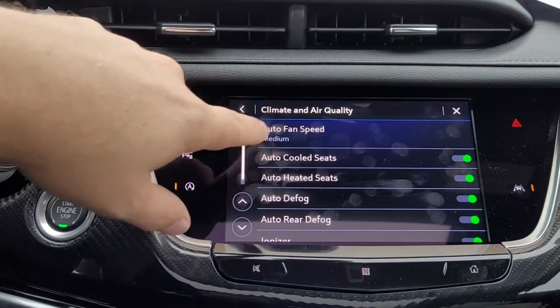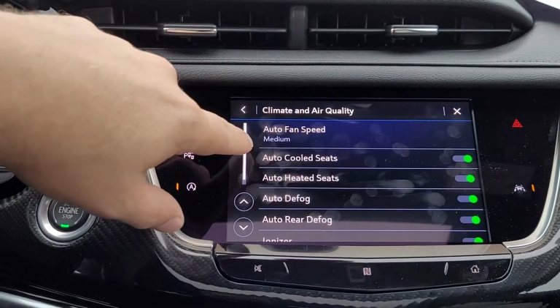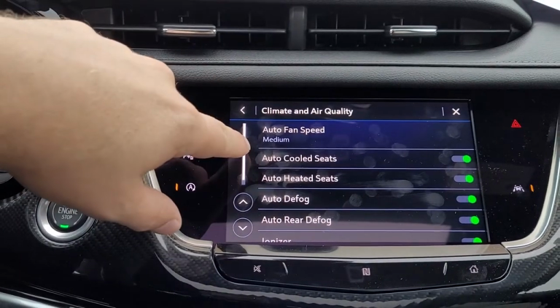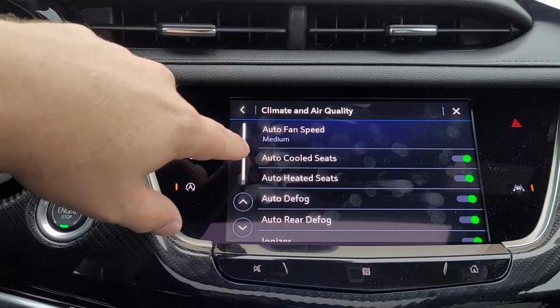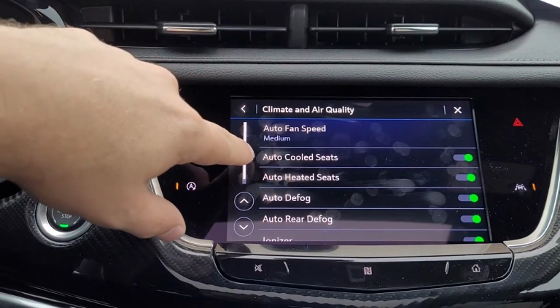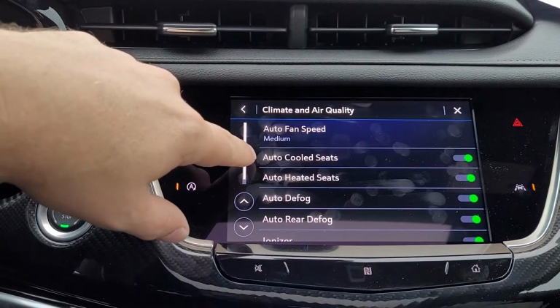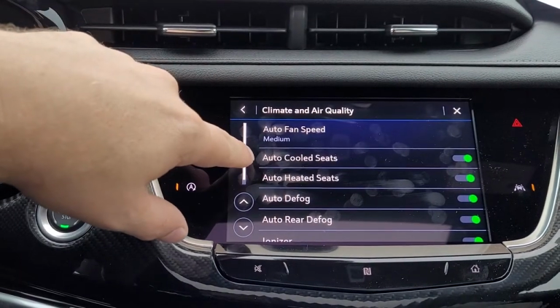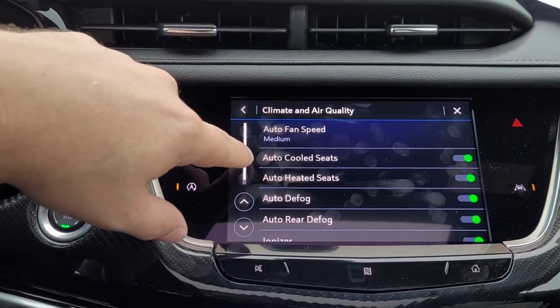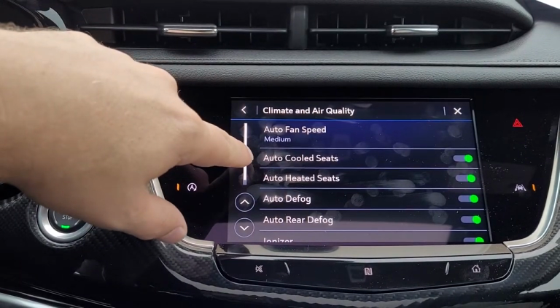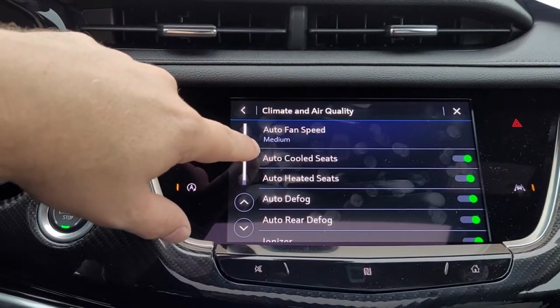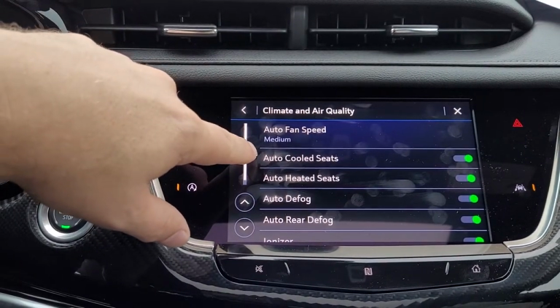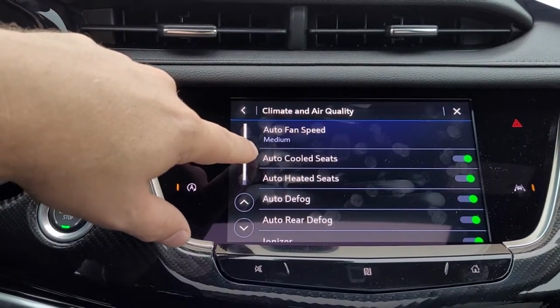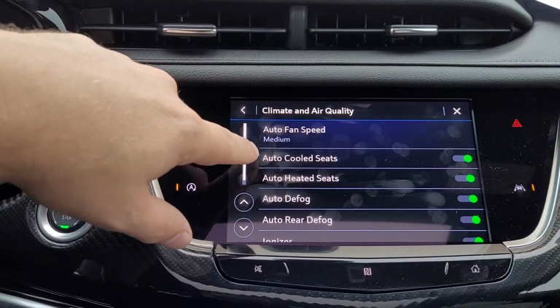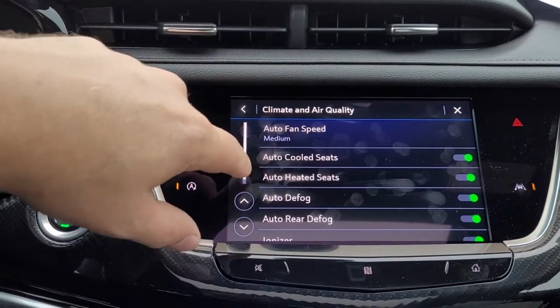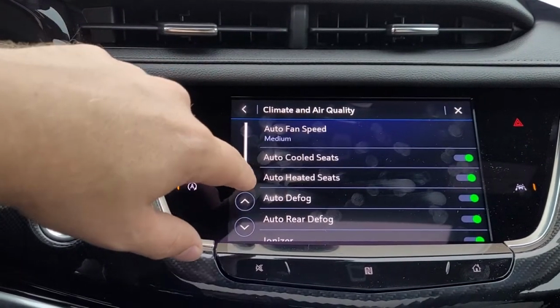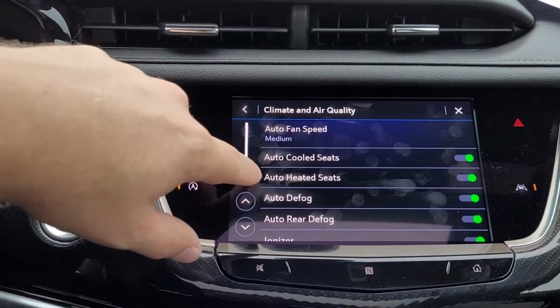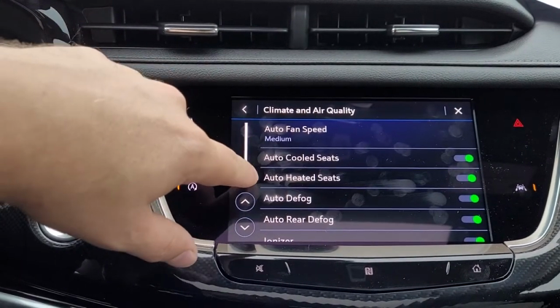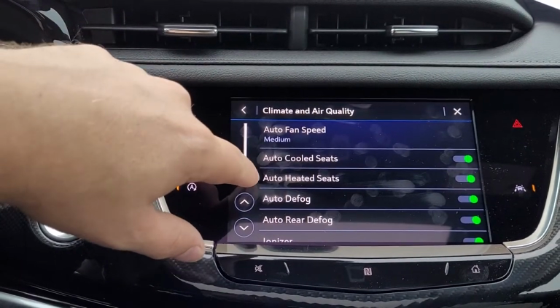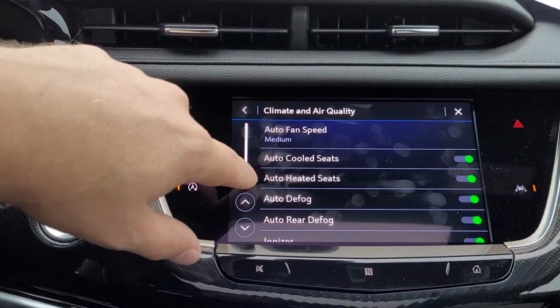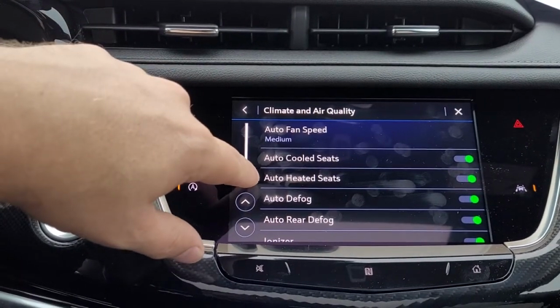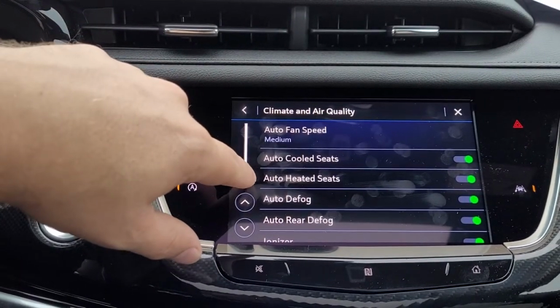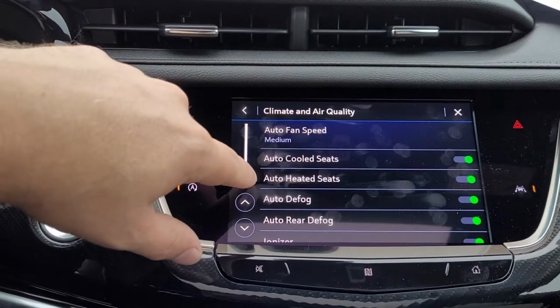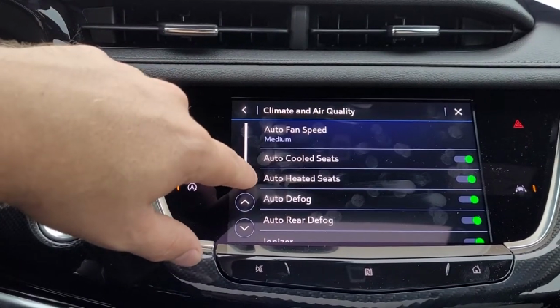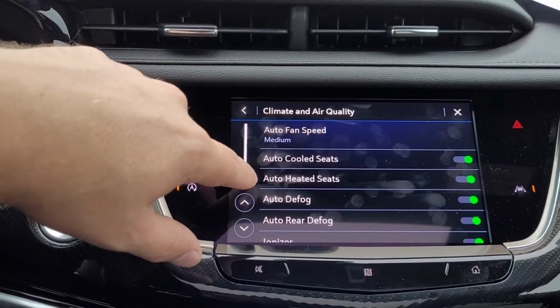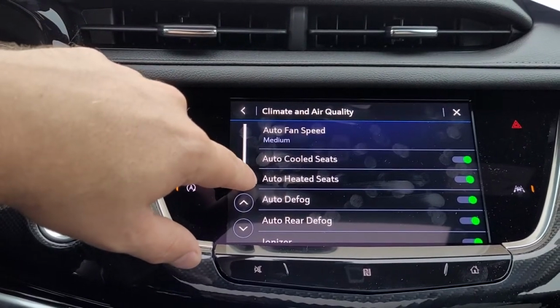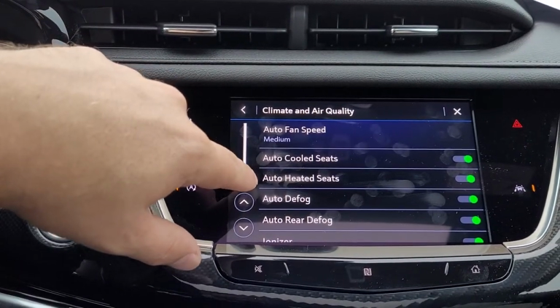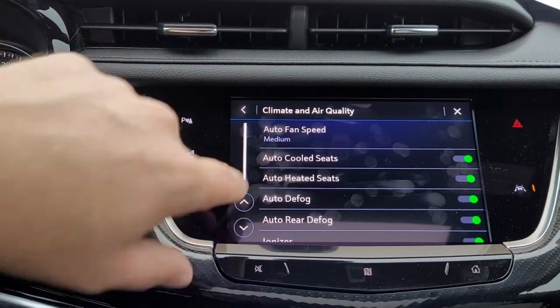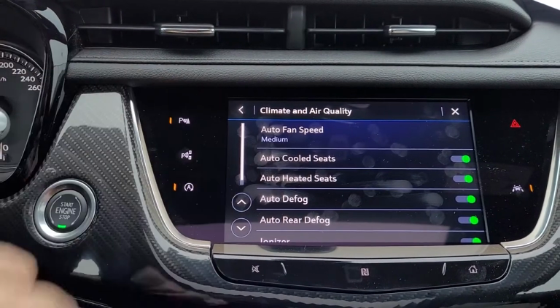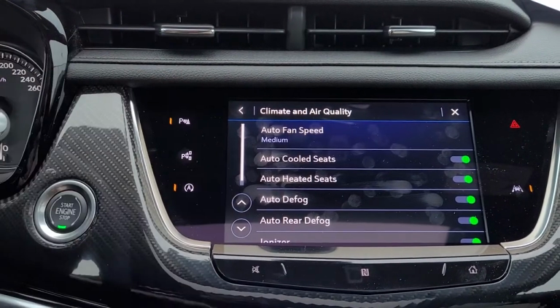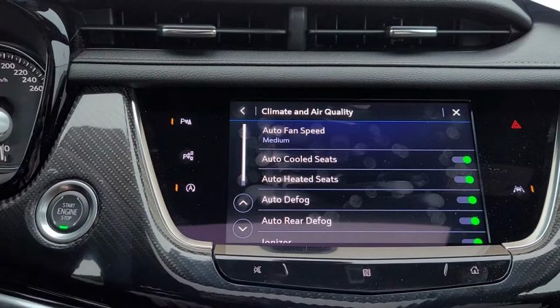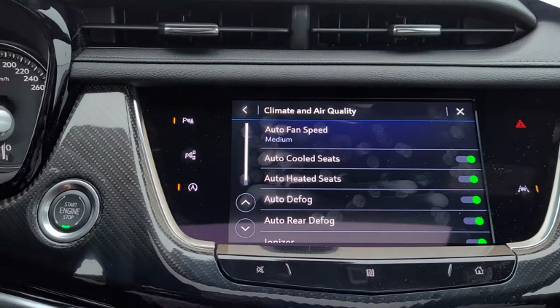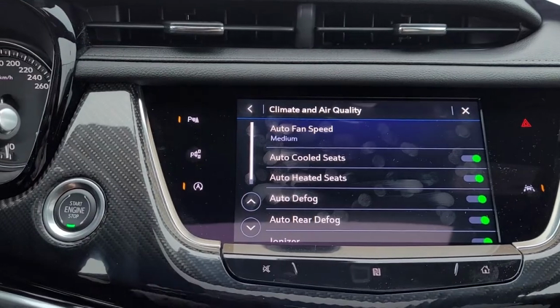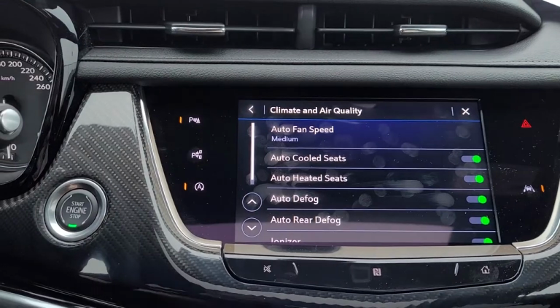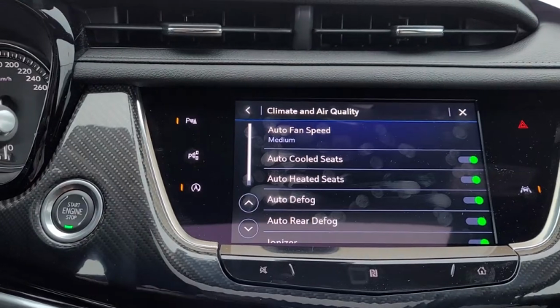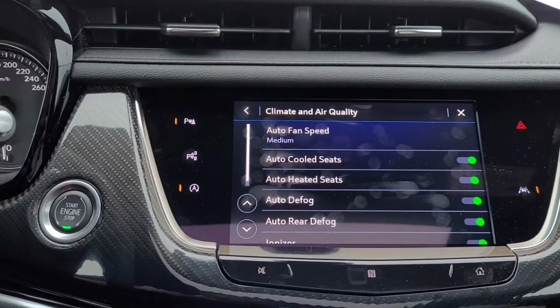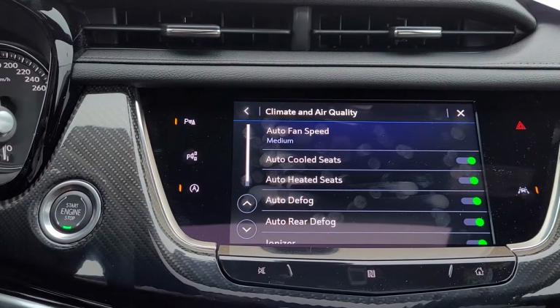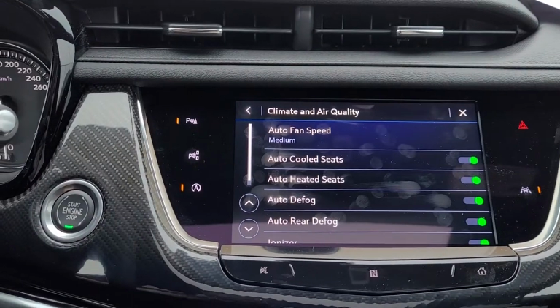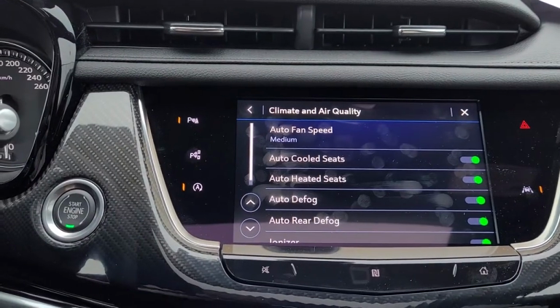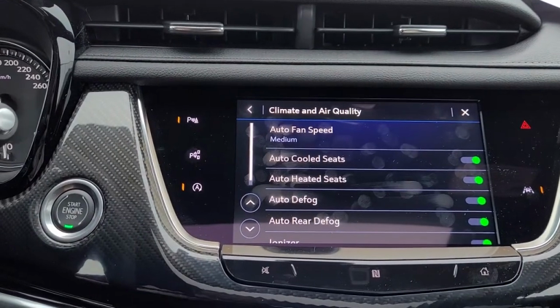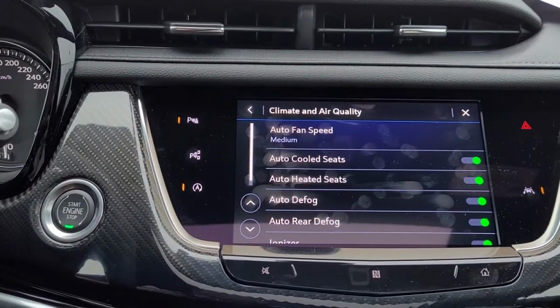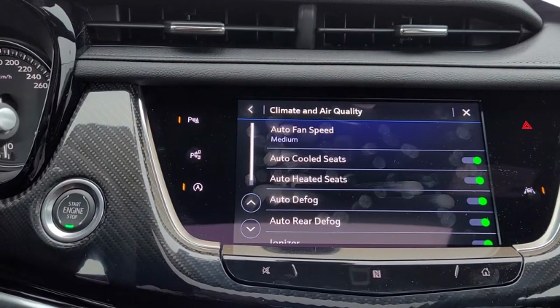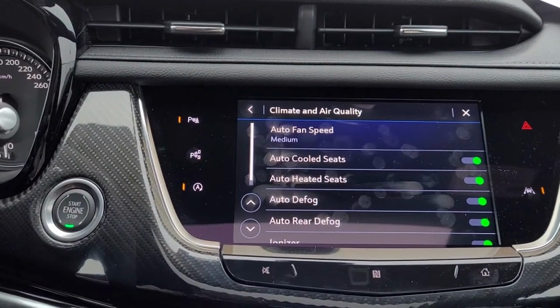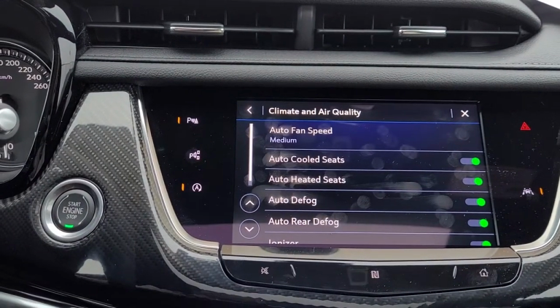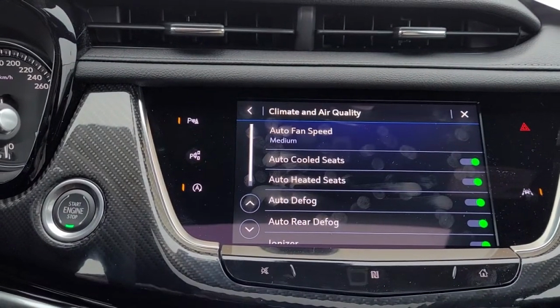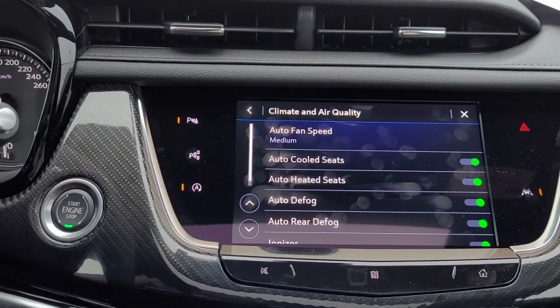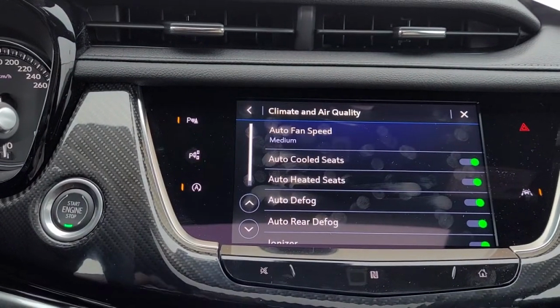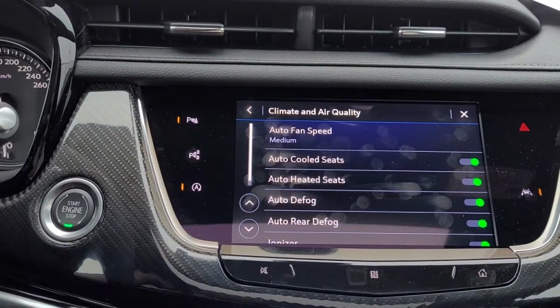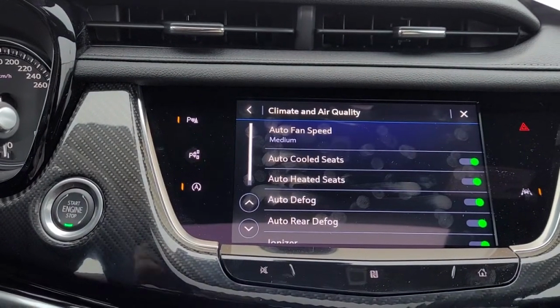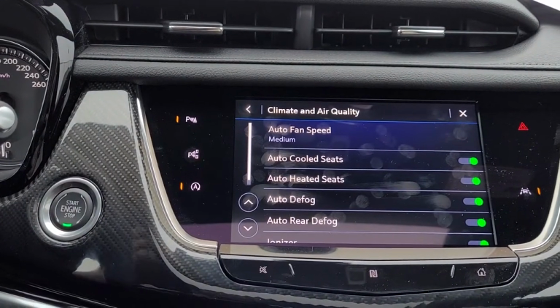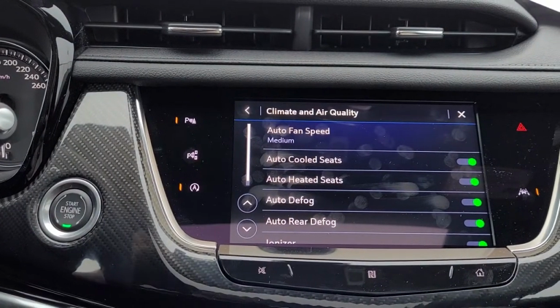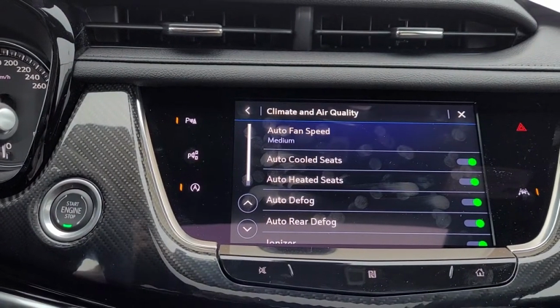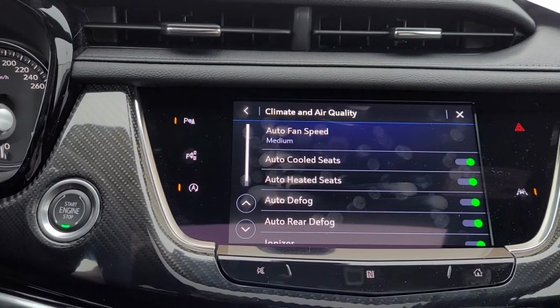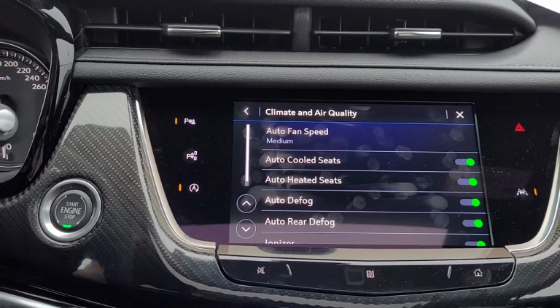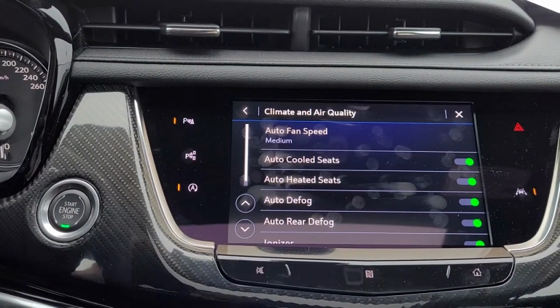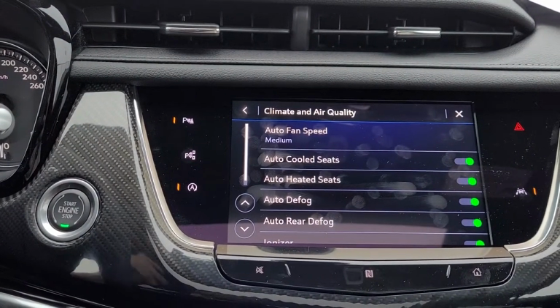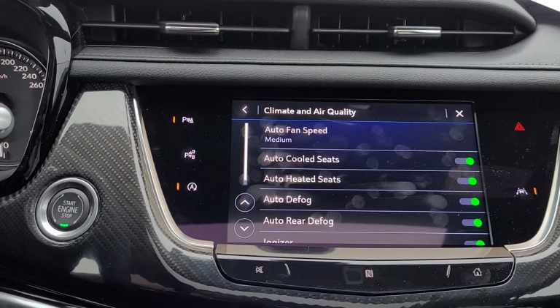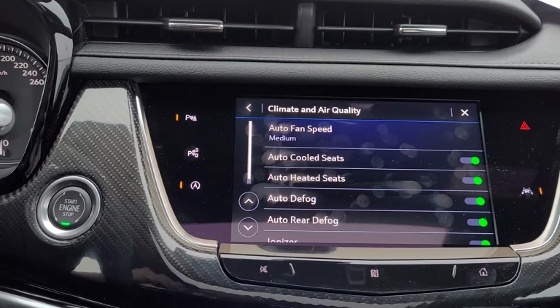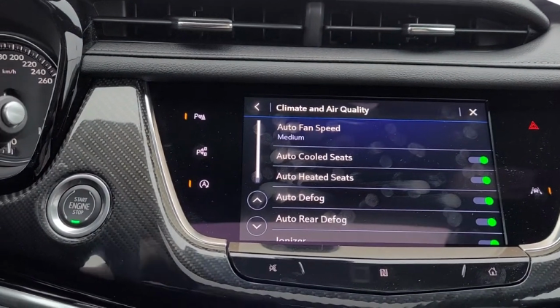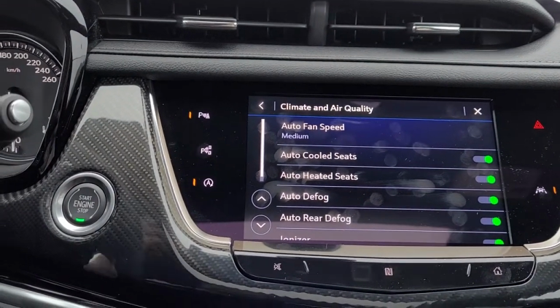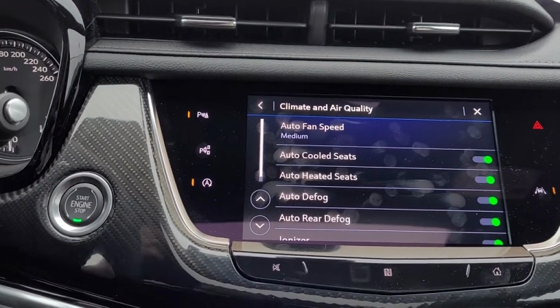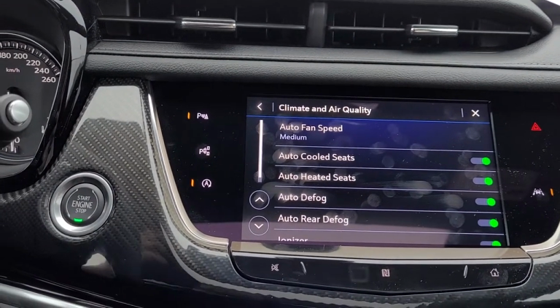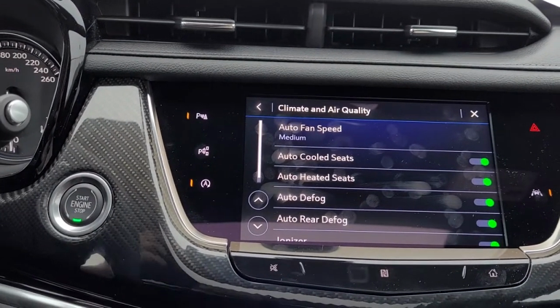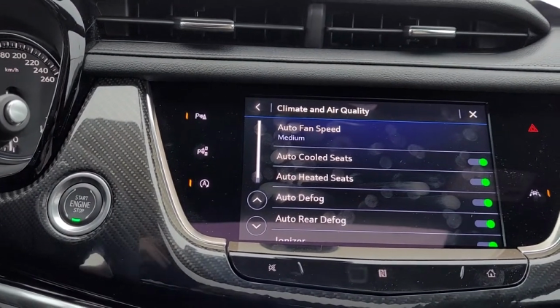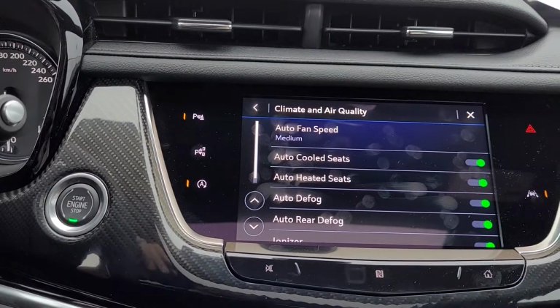Automatic cooled seats turned on, automatic heated seats turned on when the temperature is right outside.